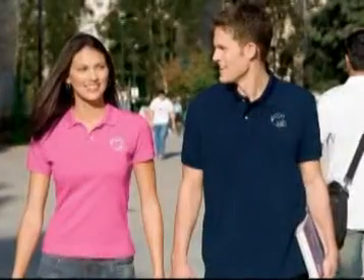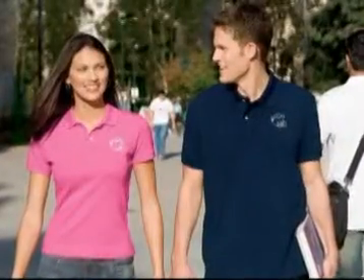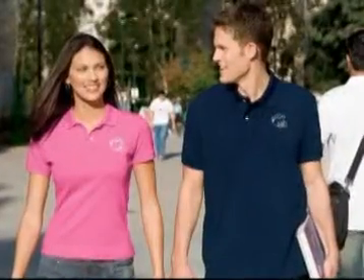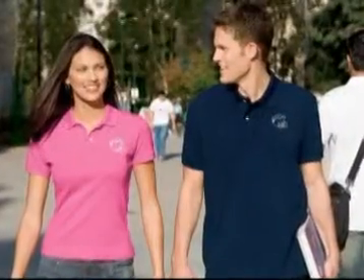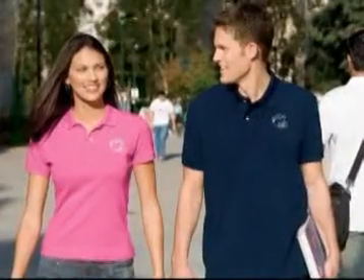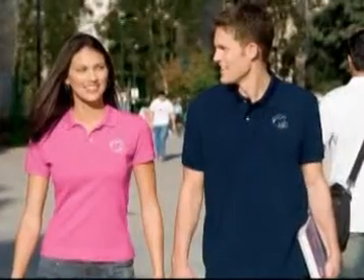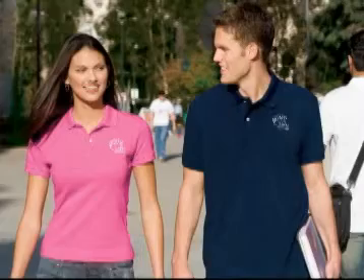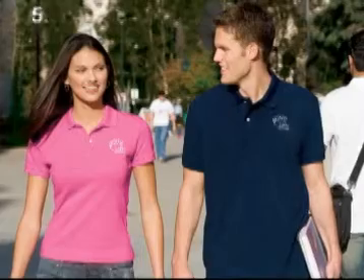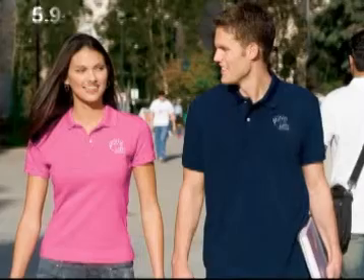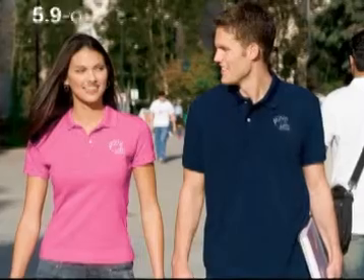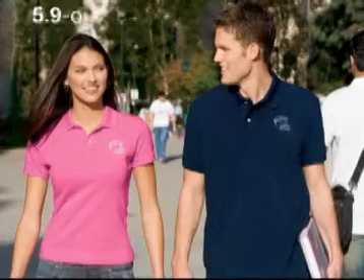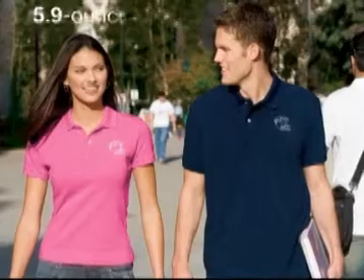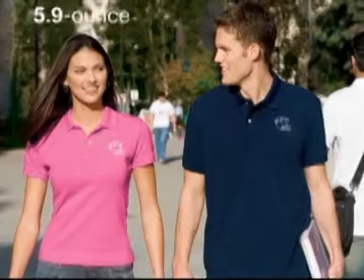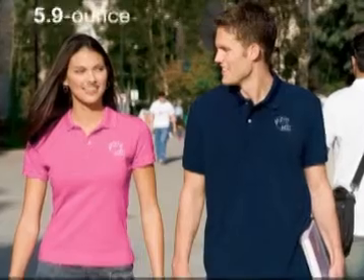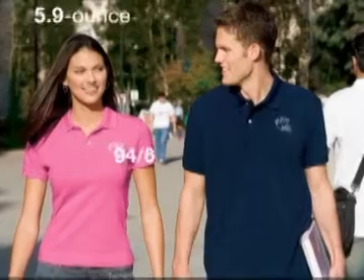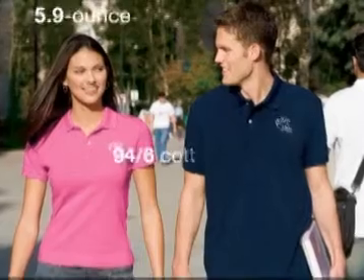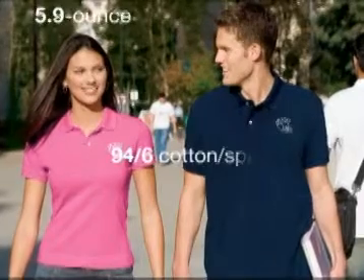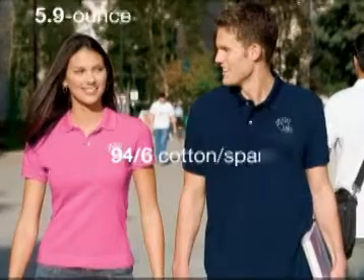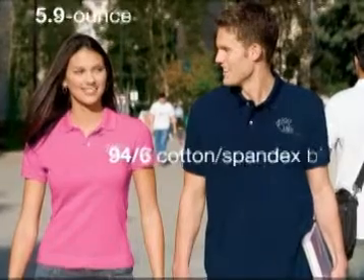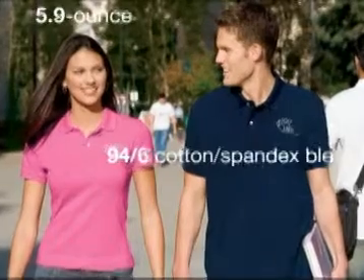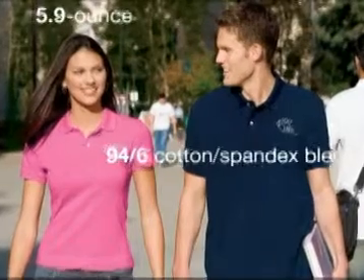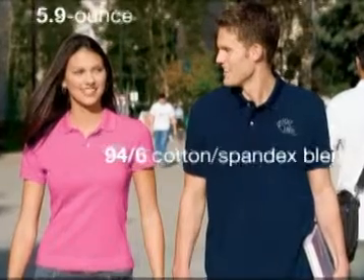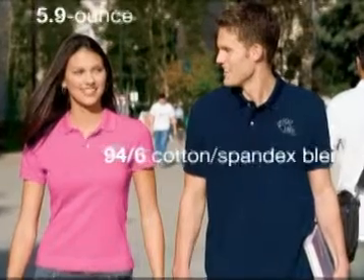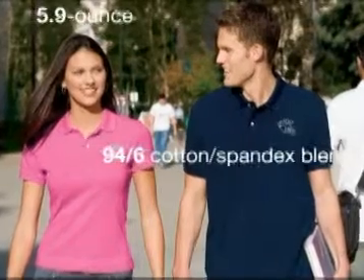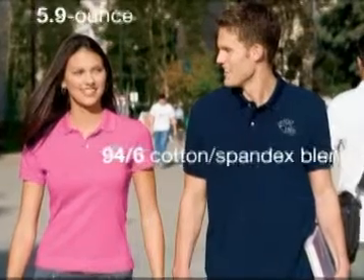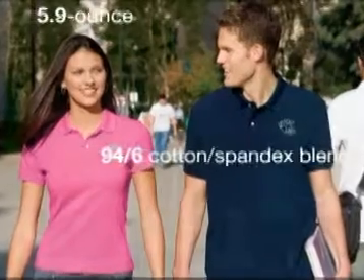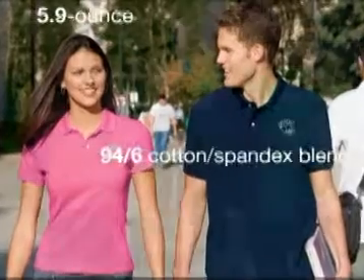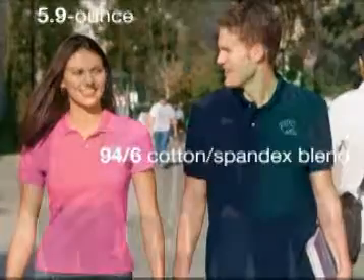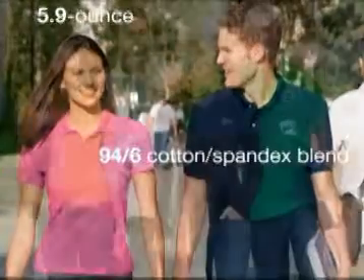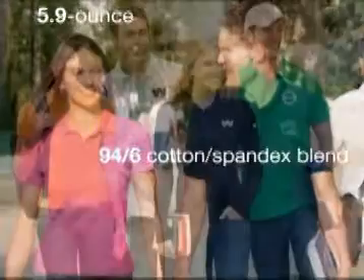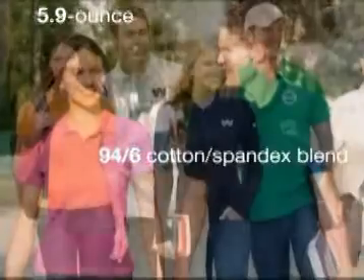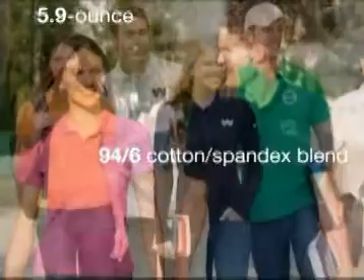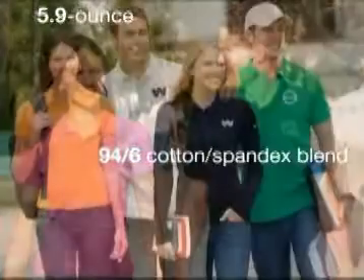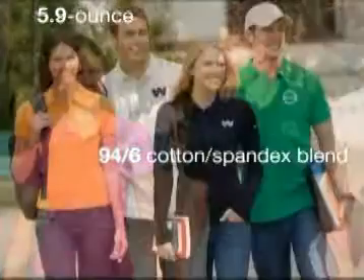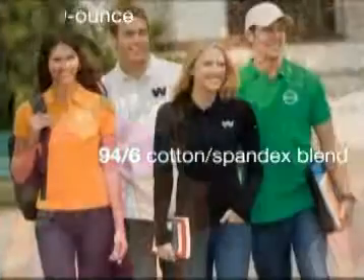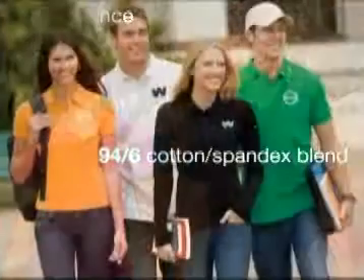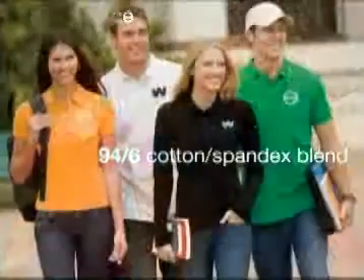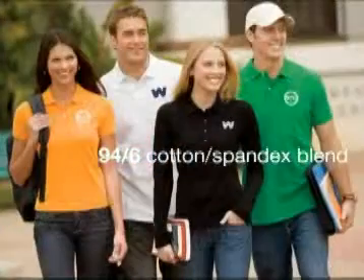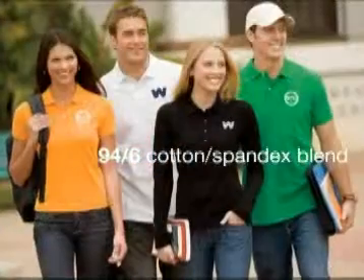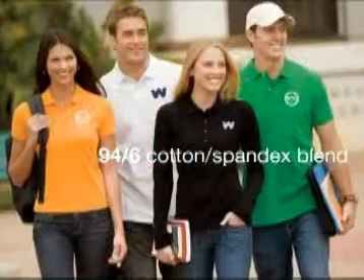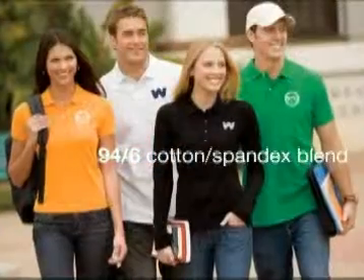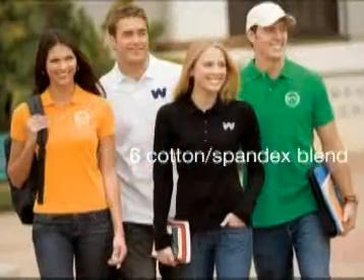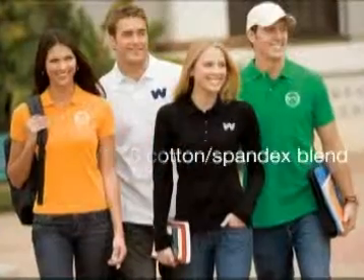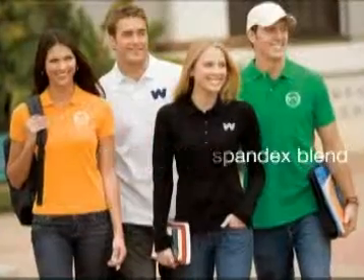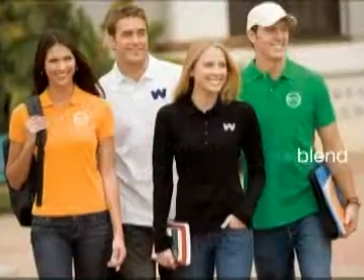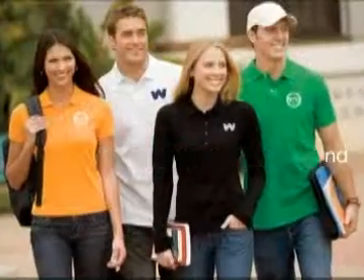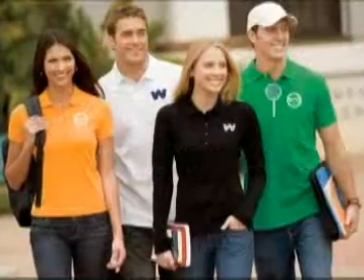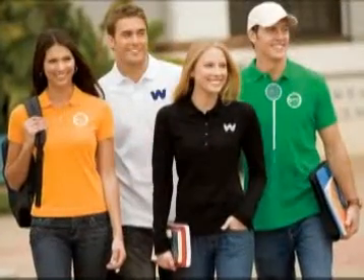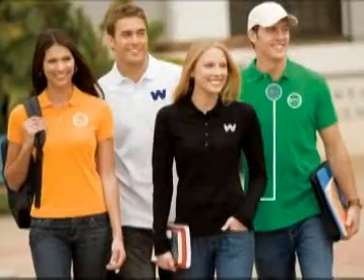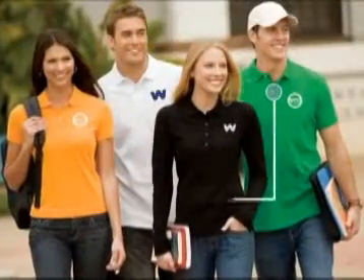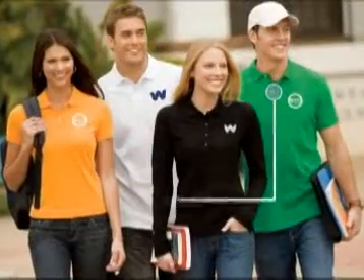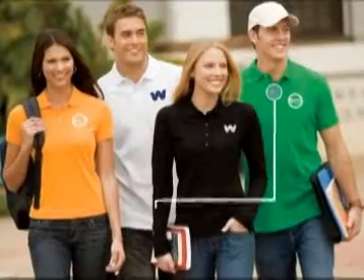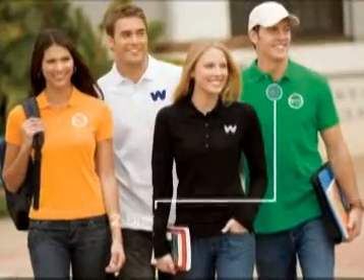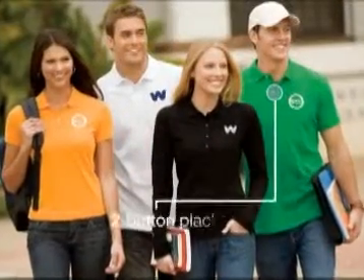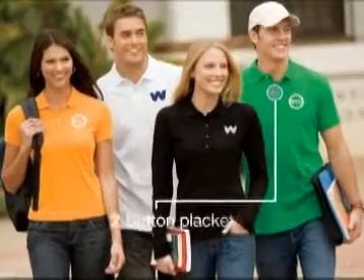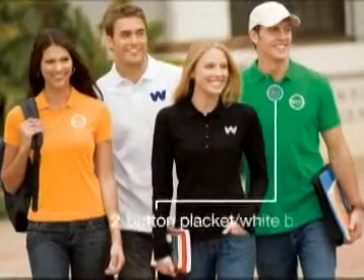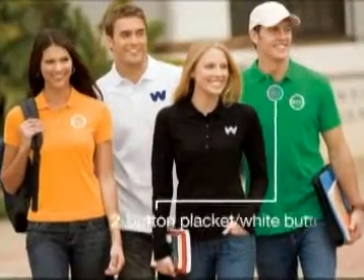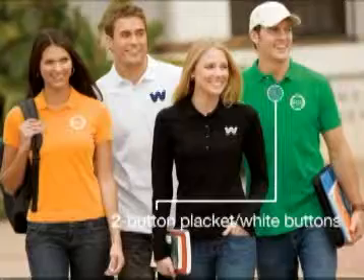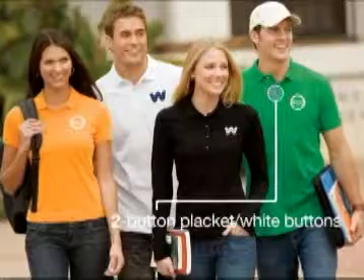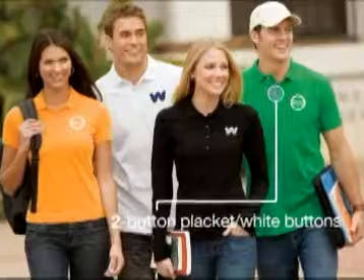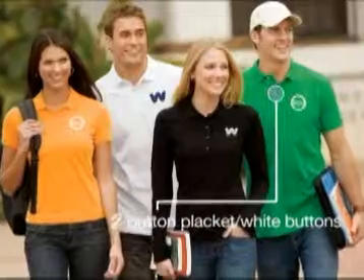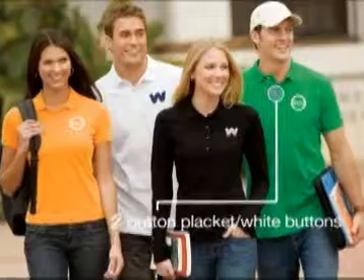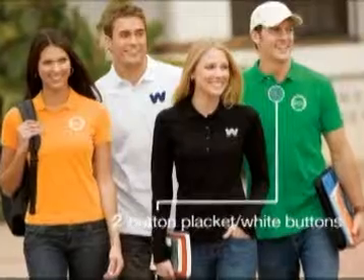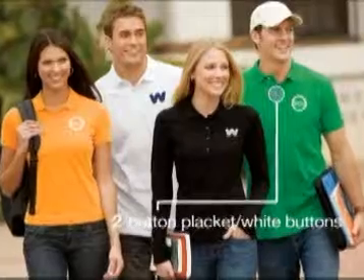Made from 5.9-ounce, 94-6 cotton spandex blend, the men's style has a two-button placket with white buttons.